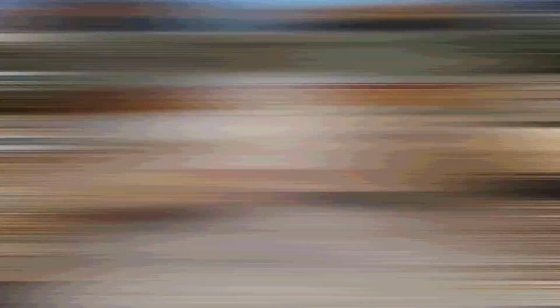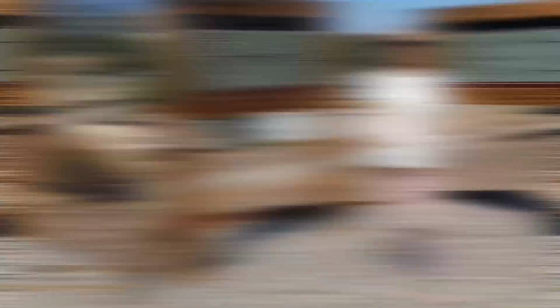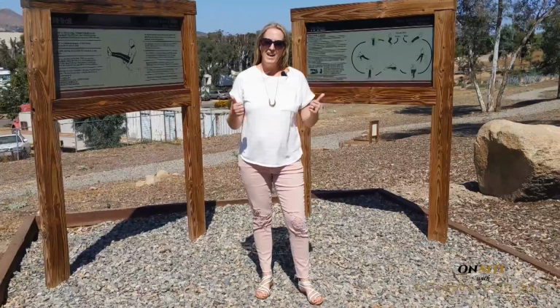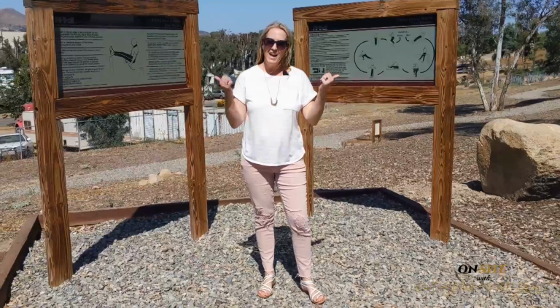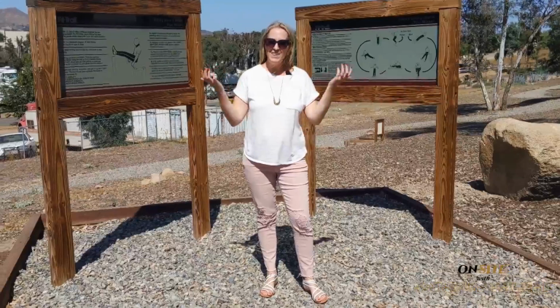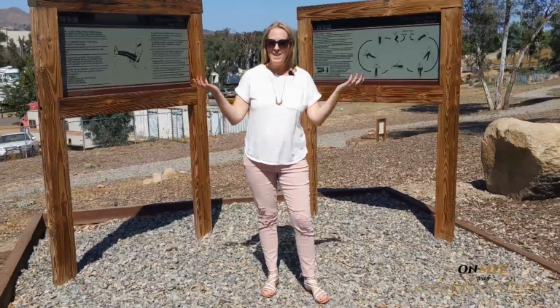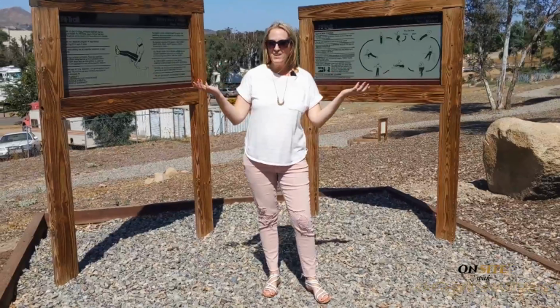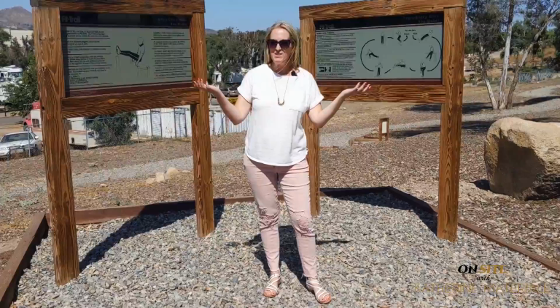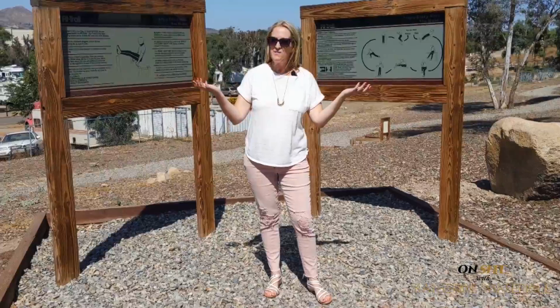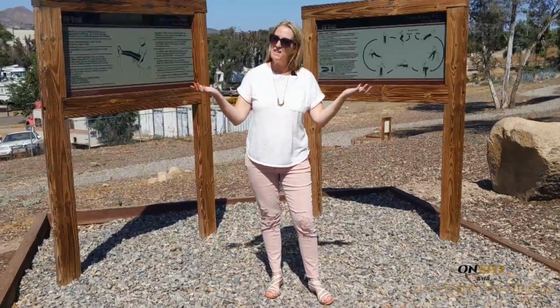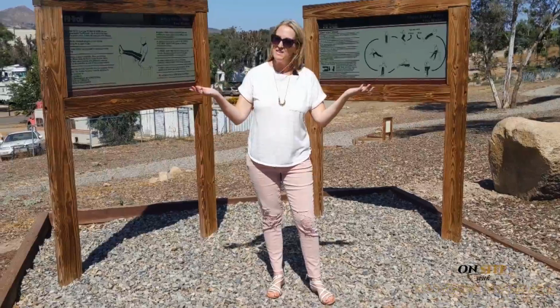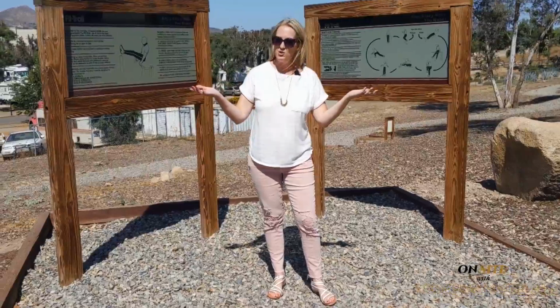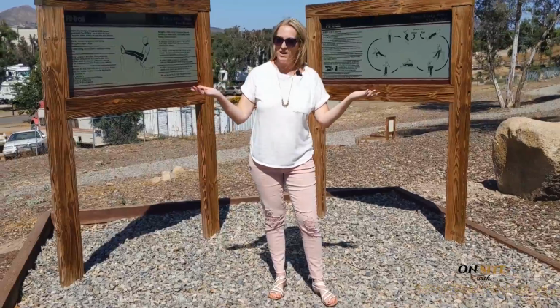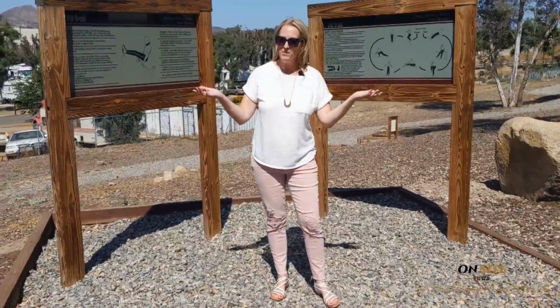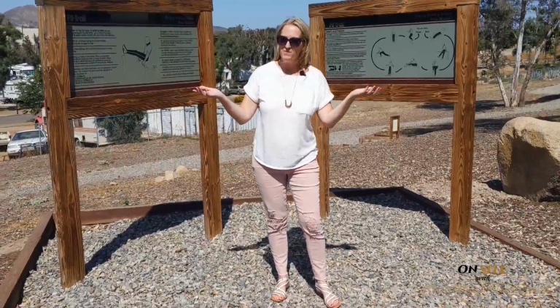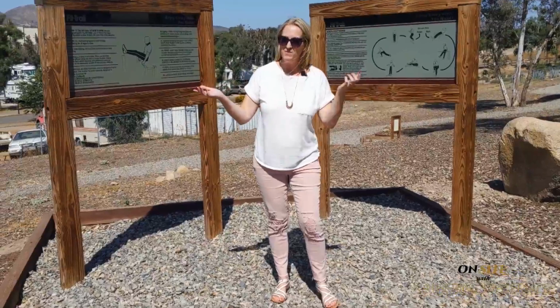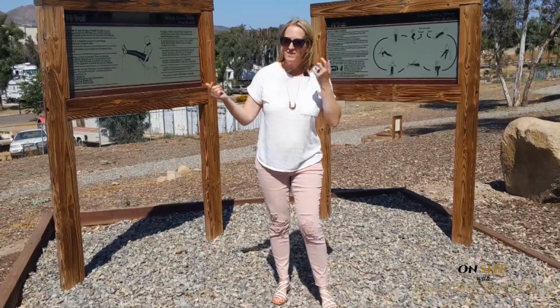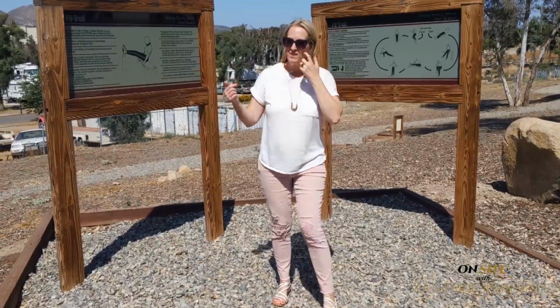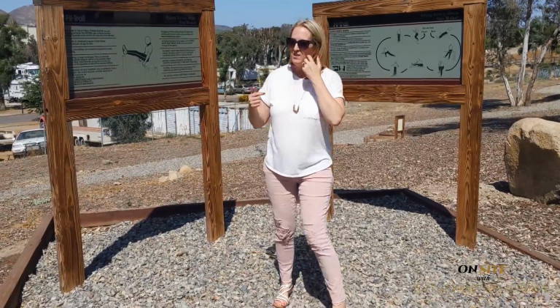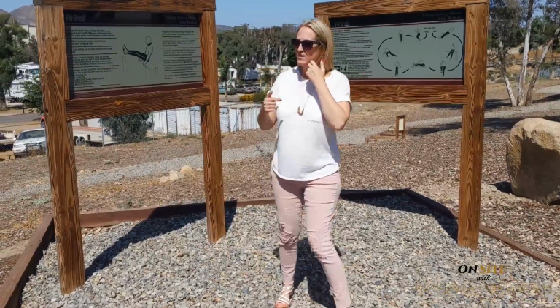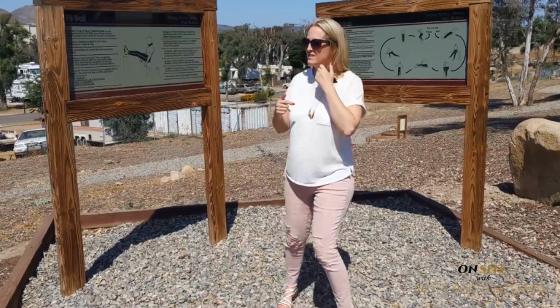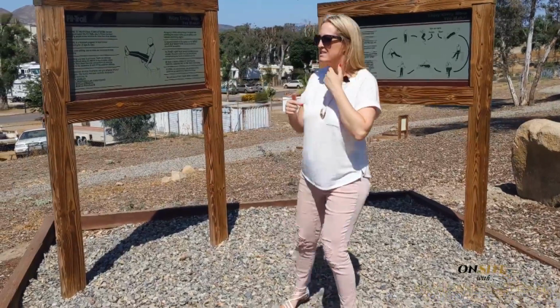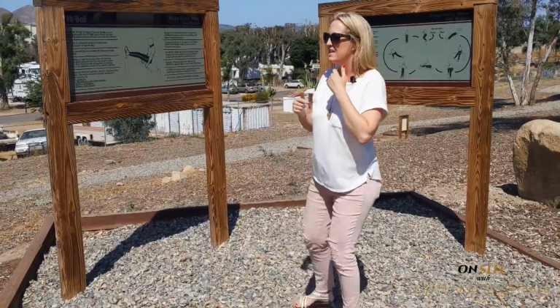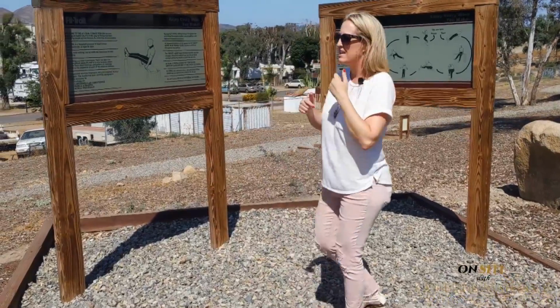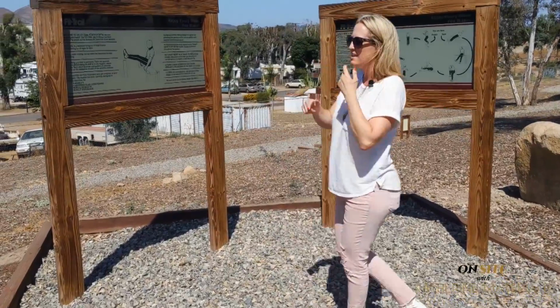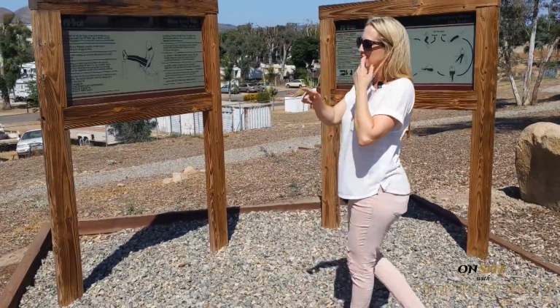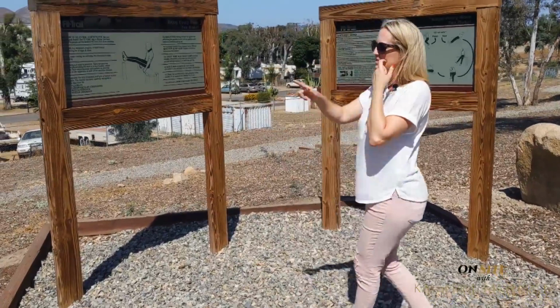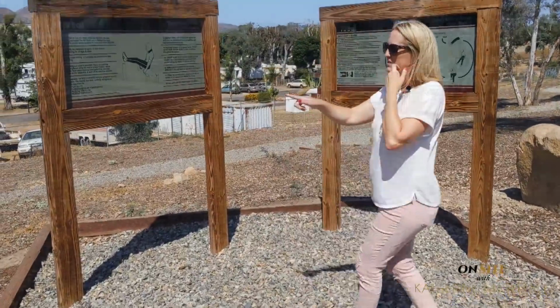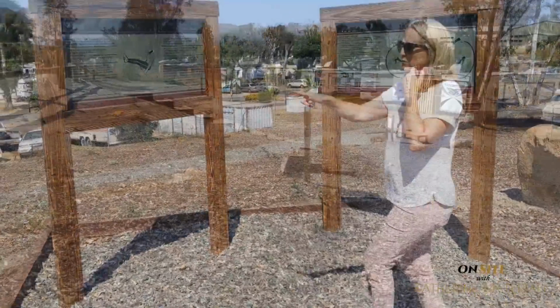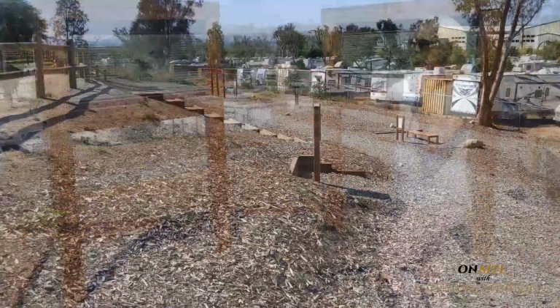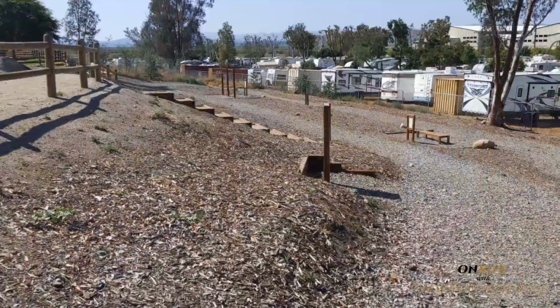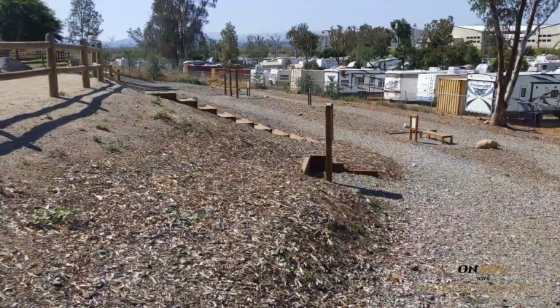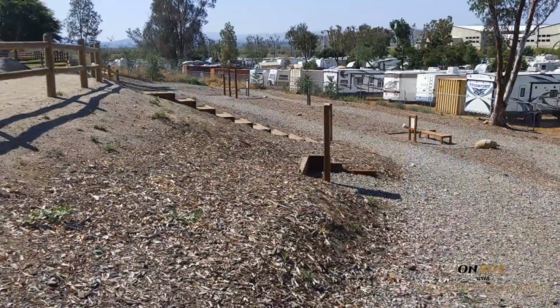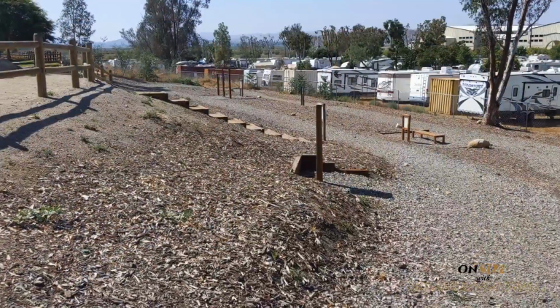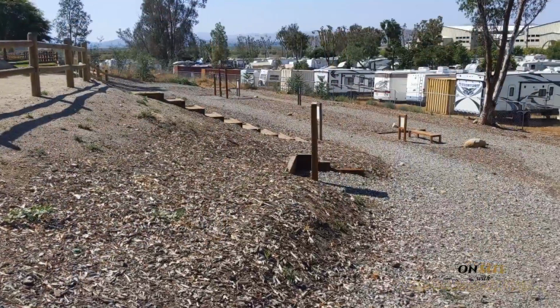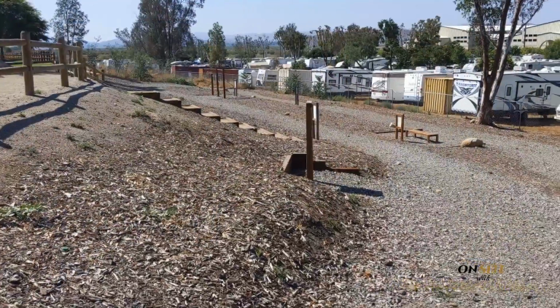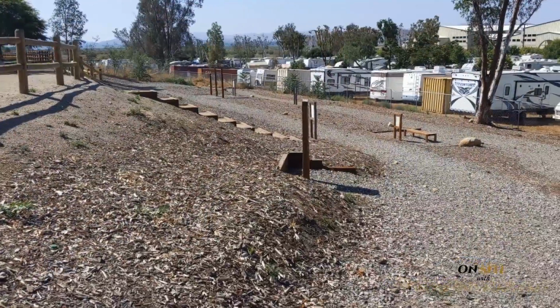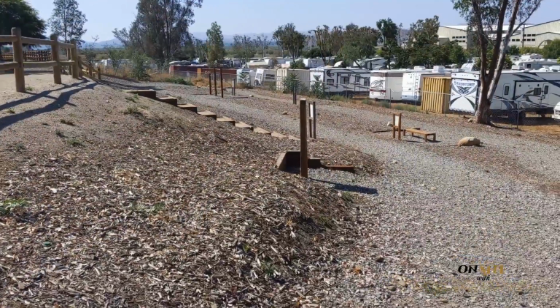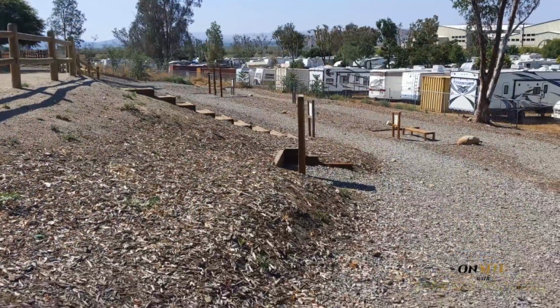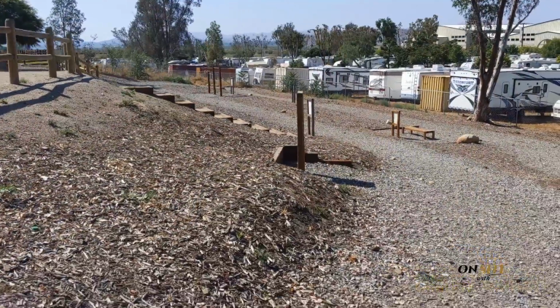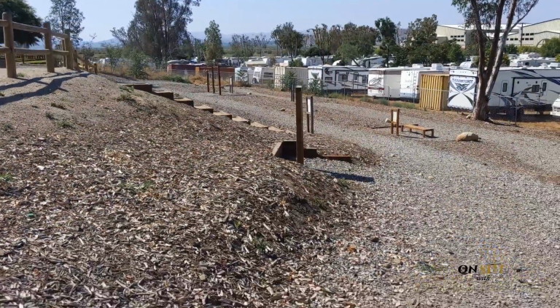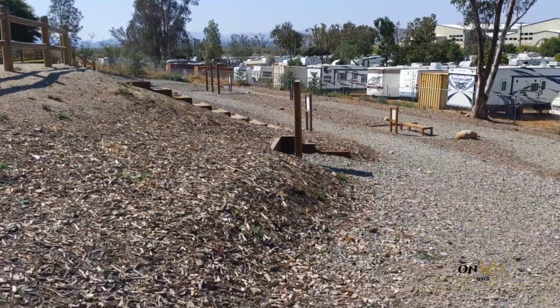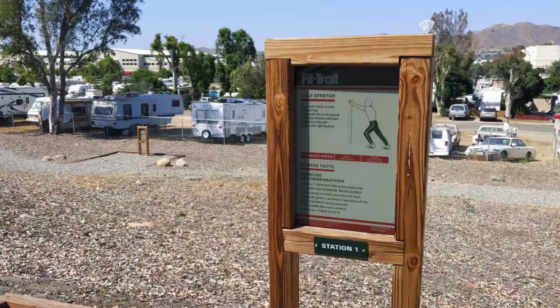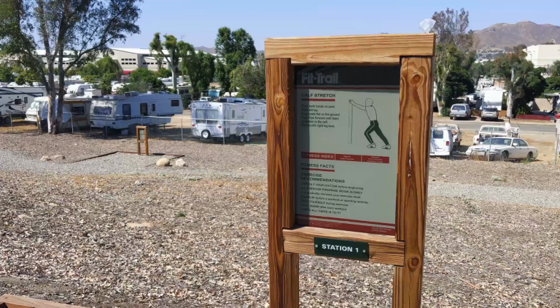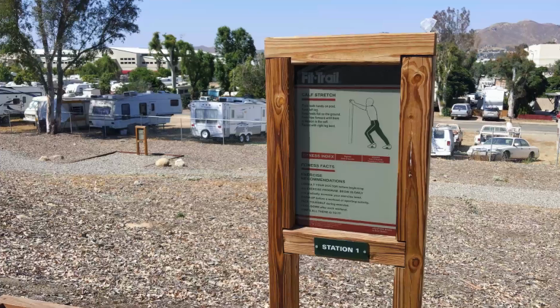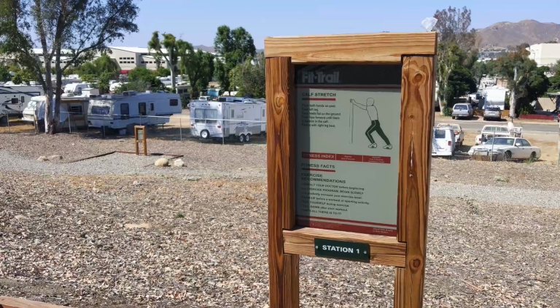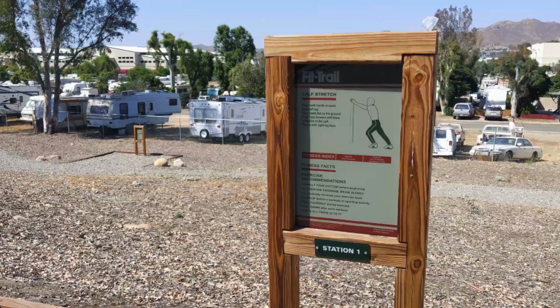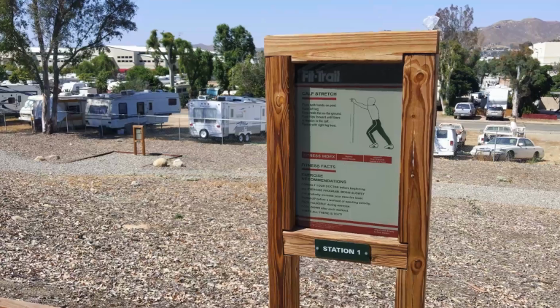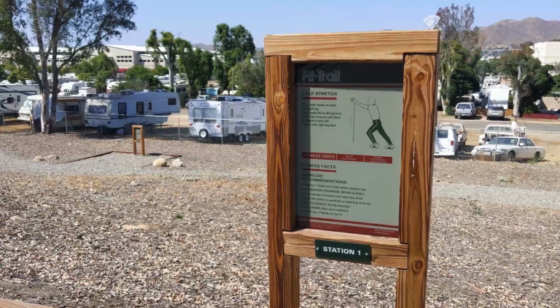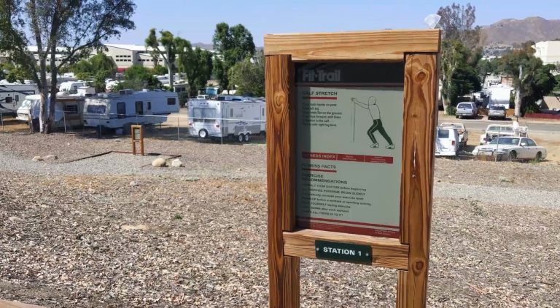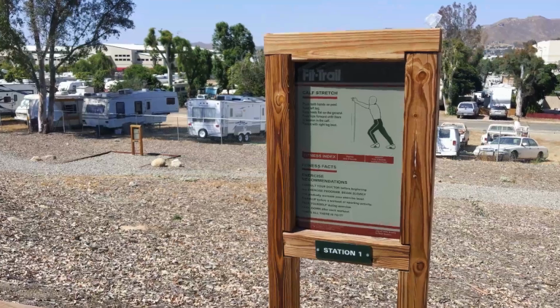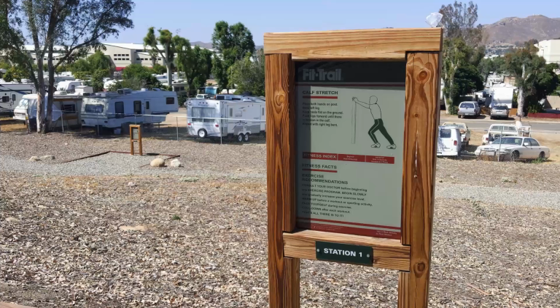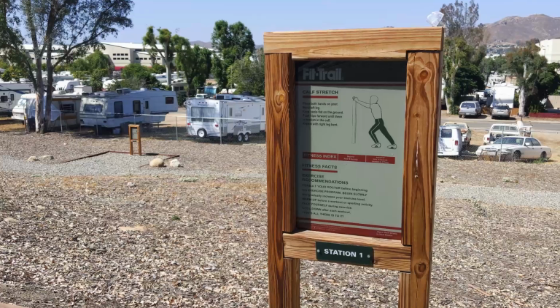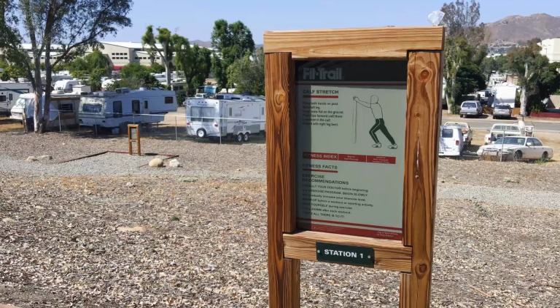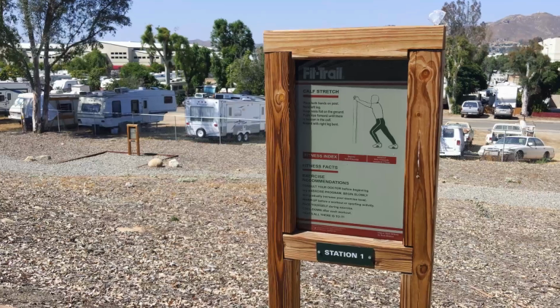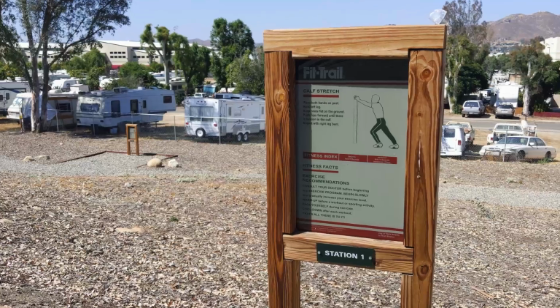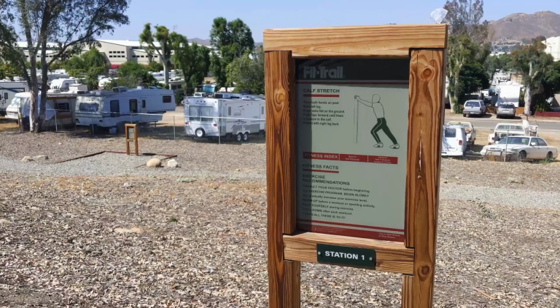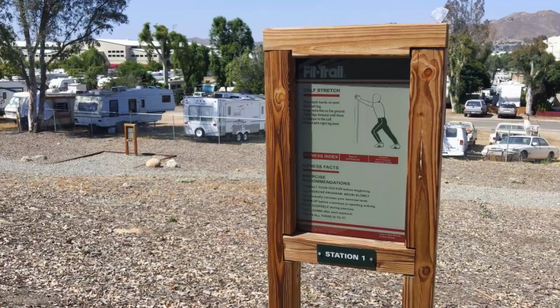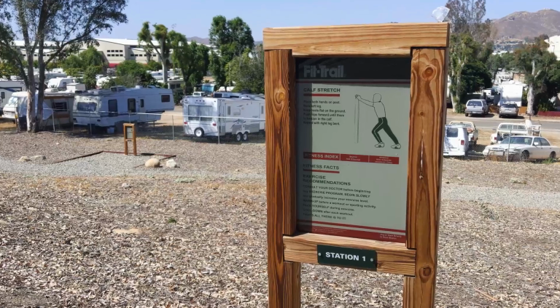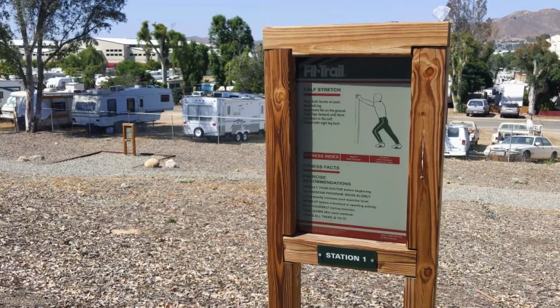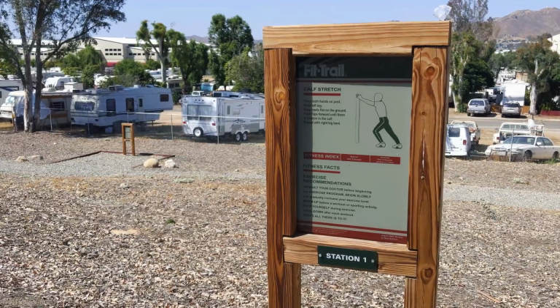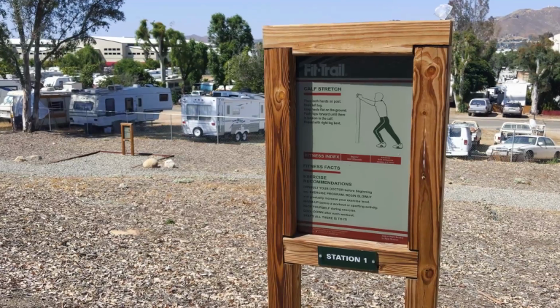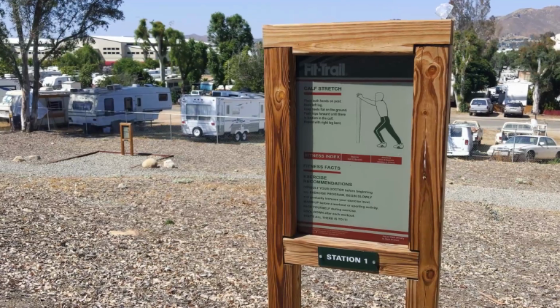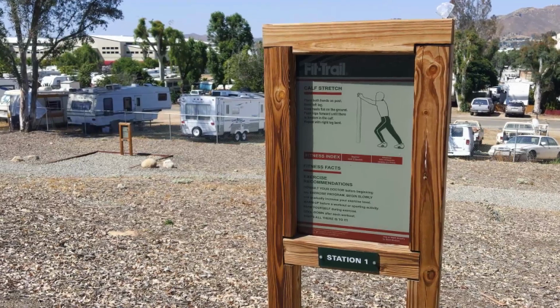And then there's the fitness trail. You can see that there are different workout stations that you can take advantage of on the trail.